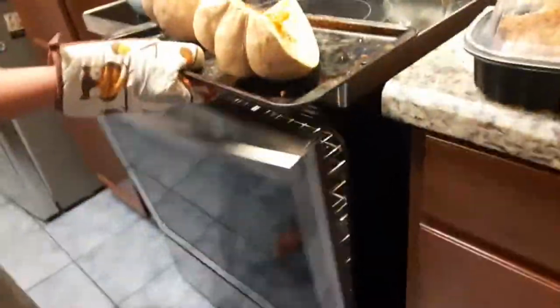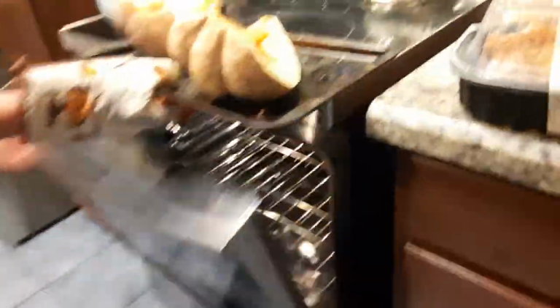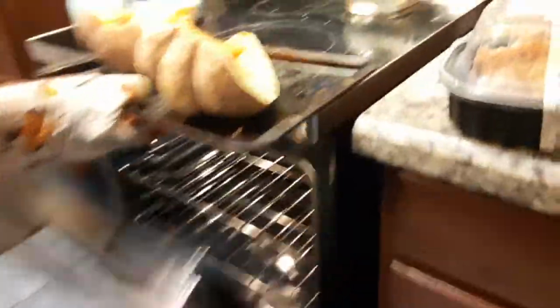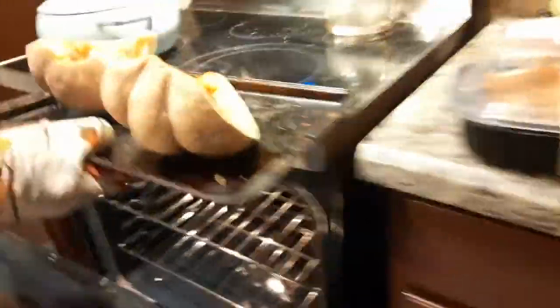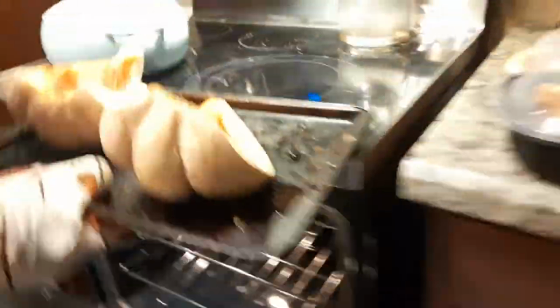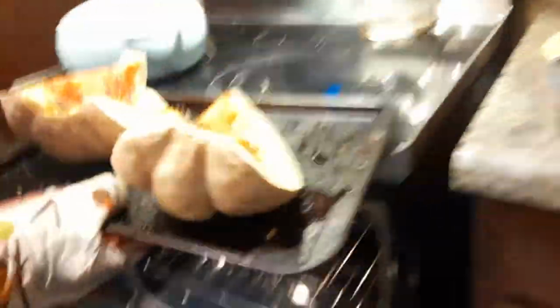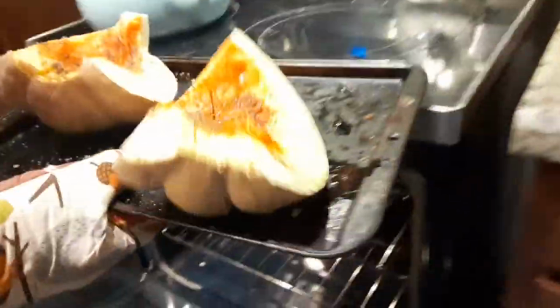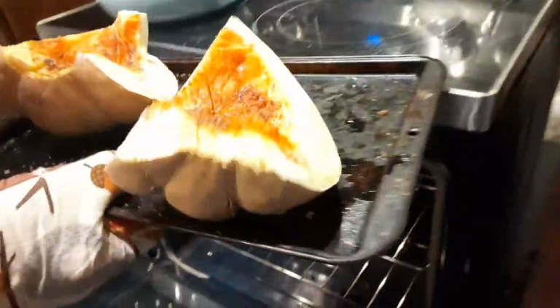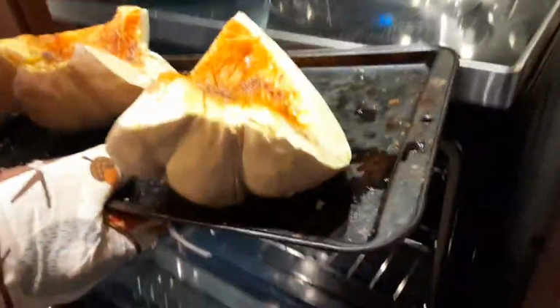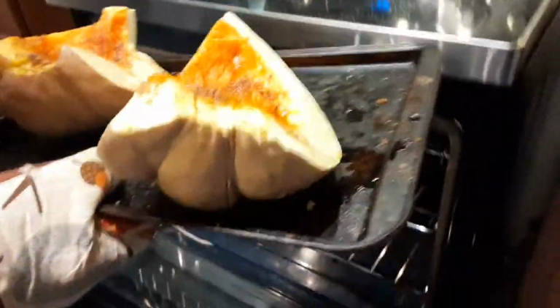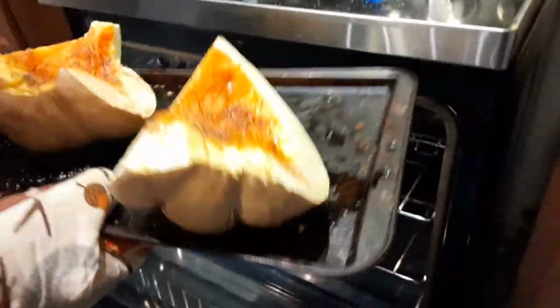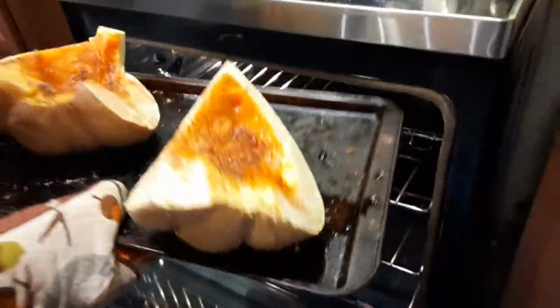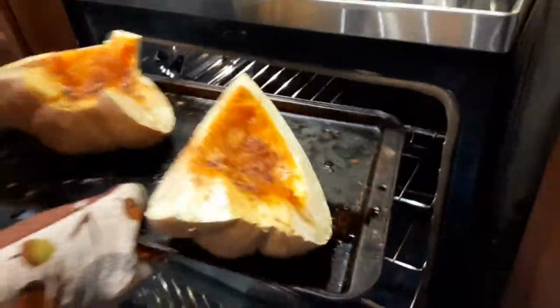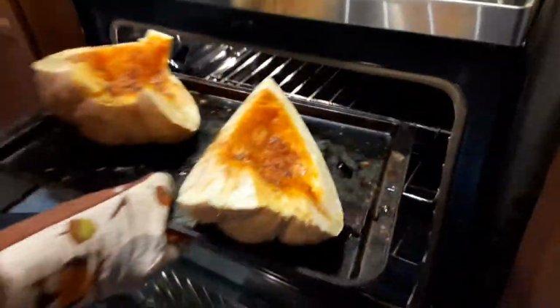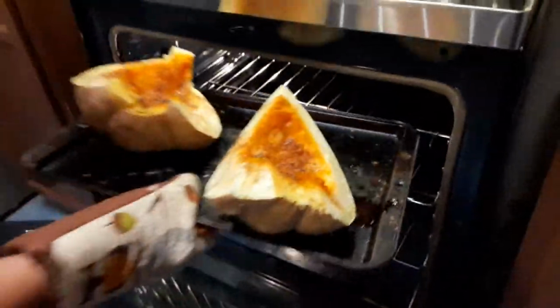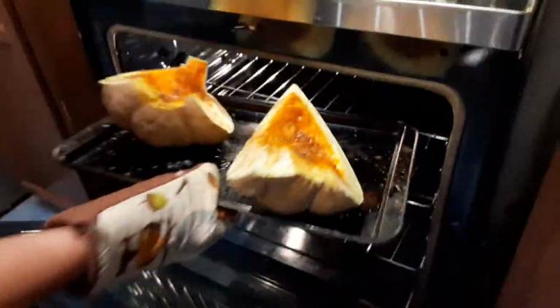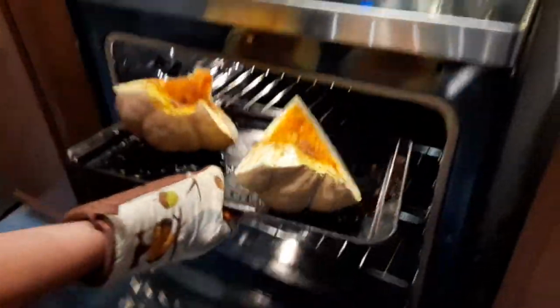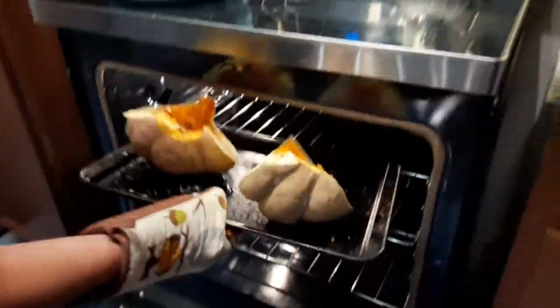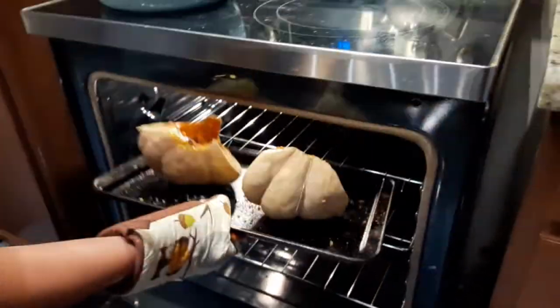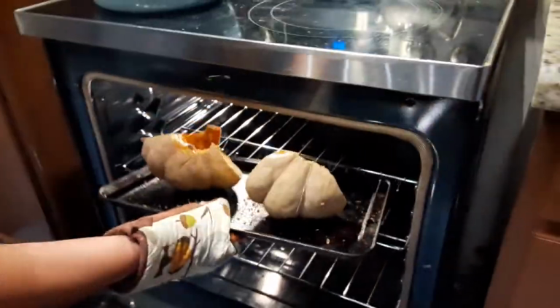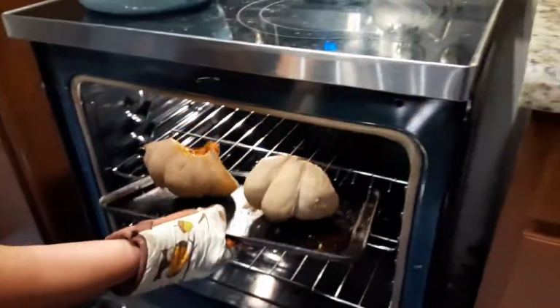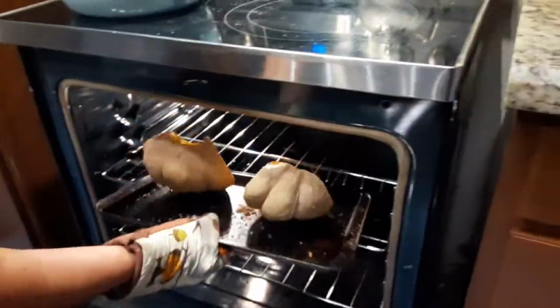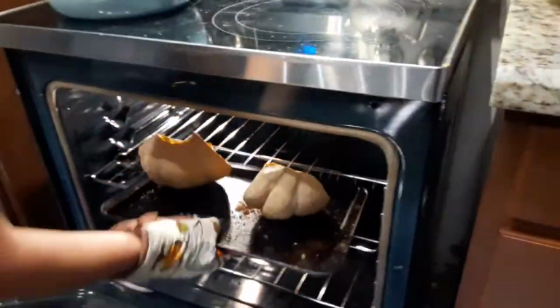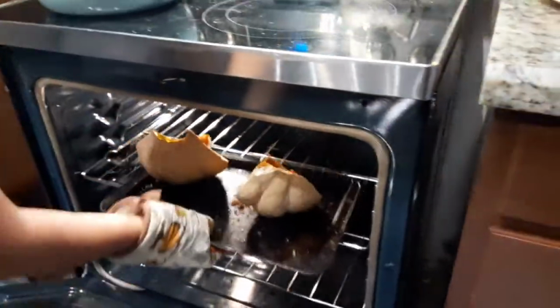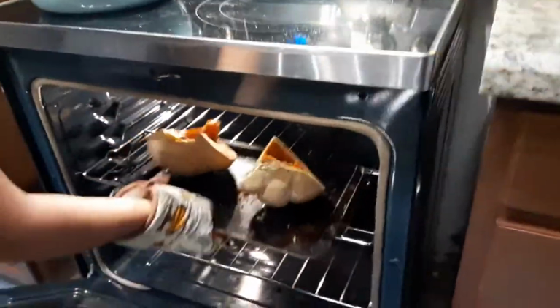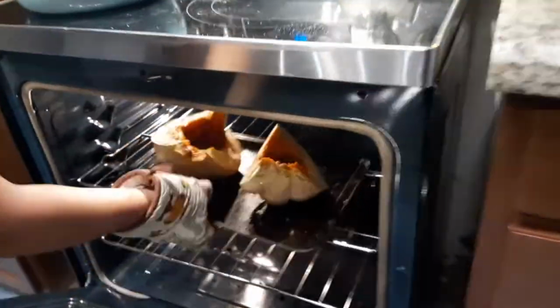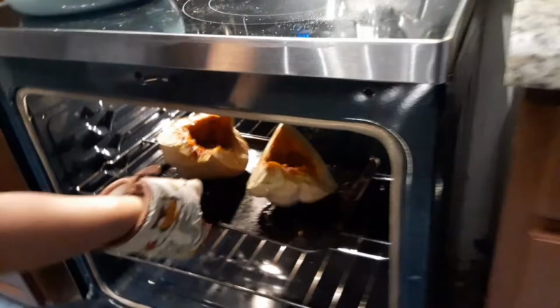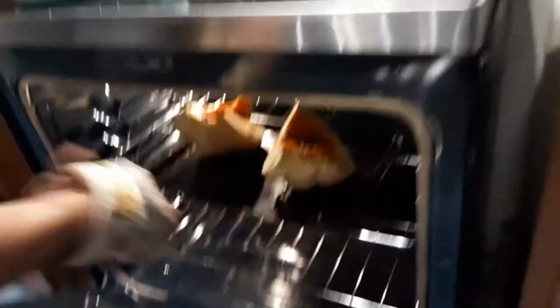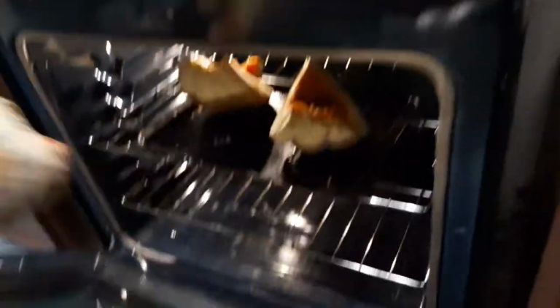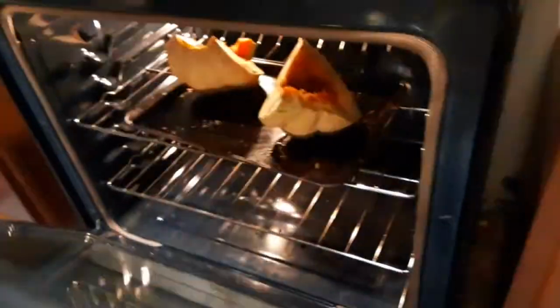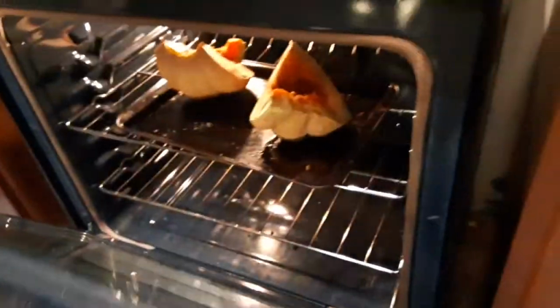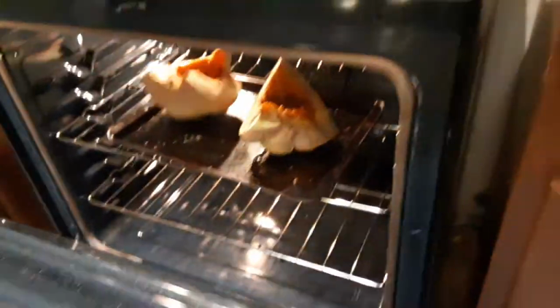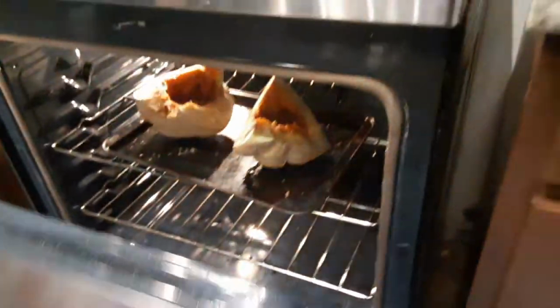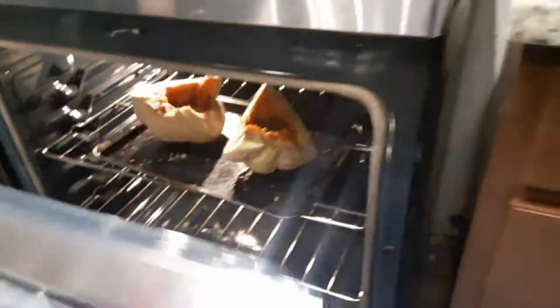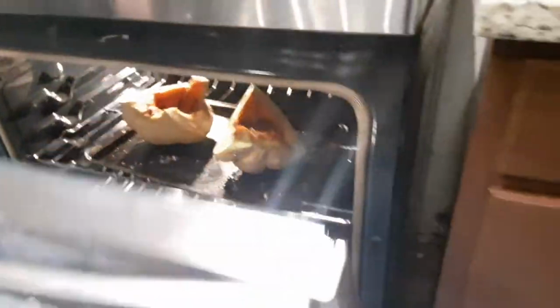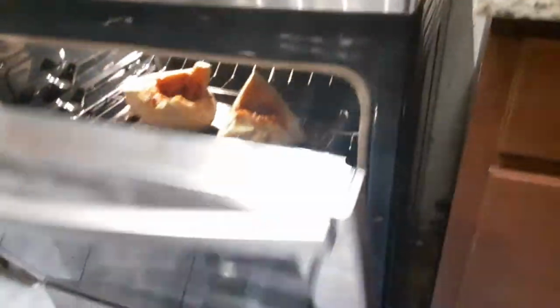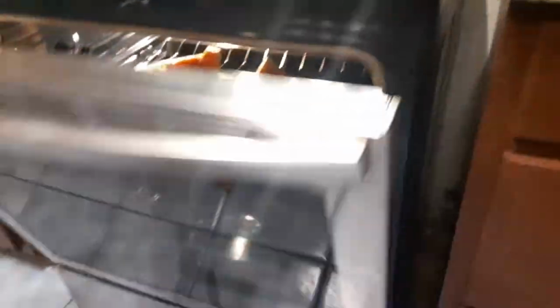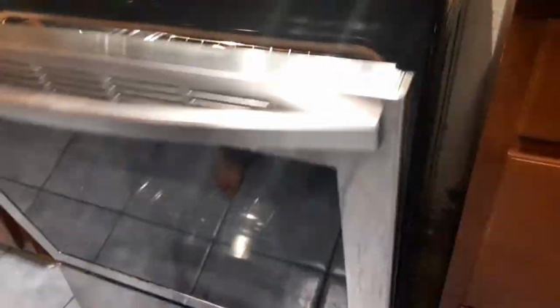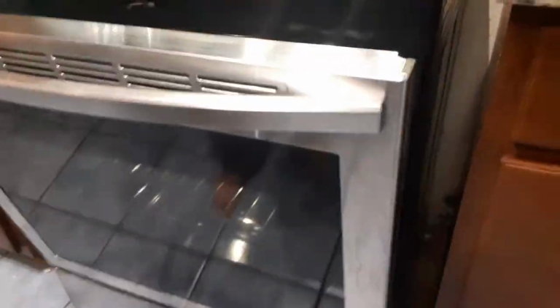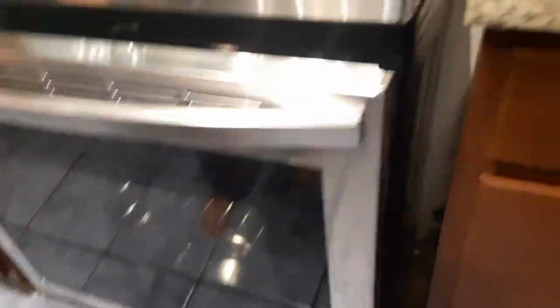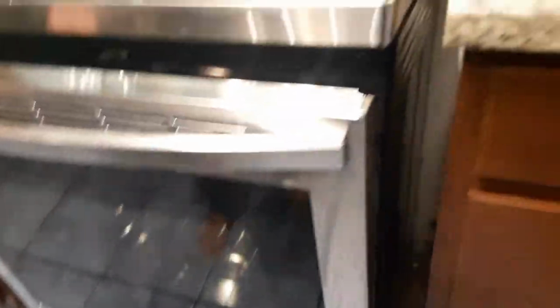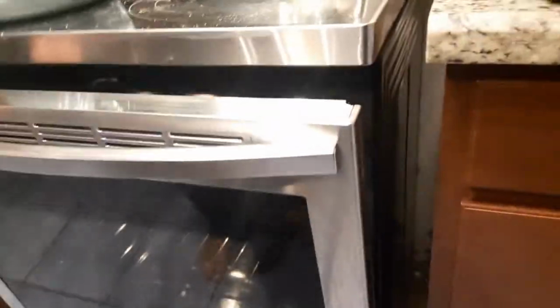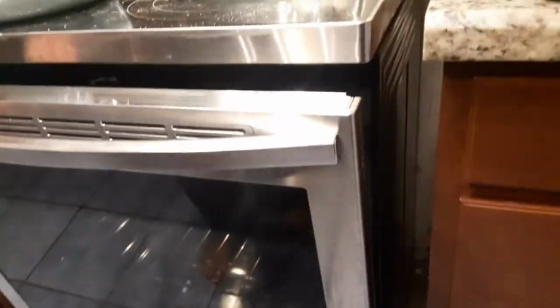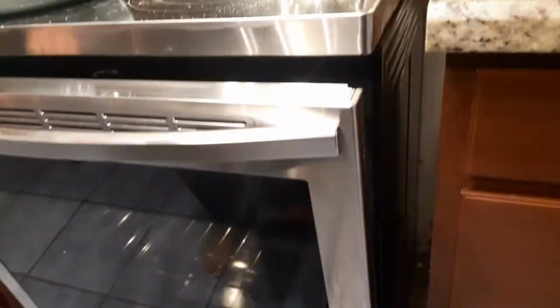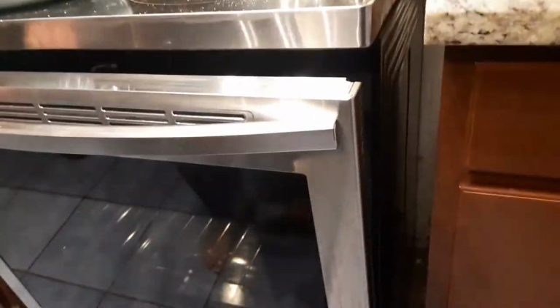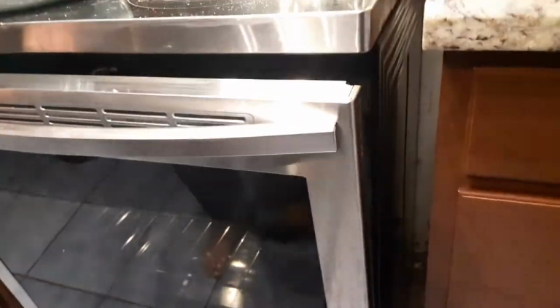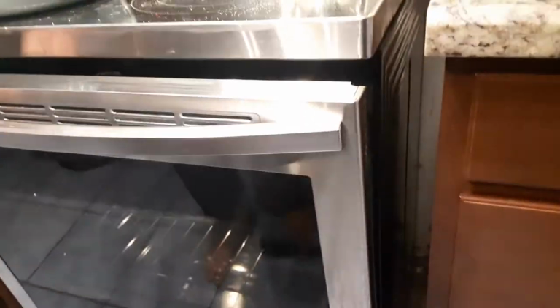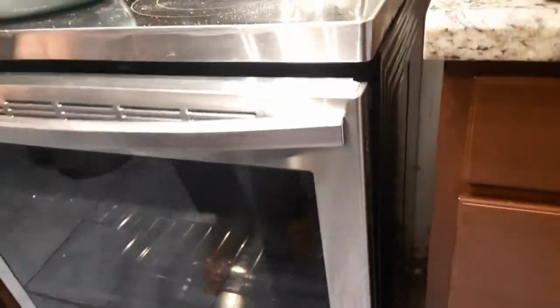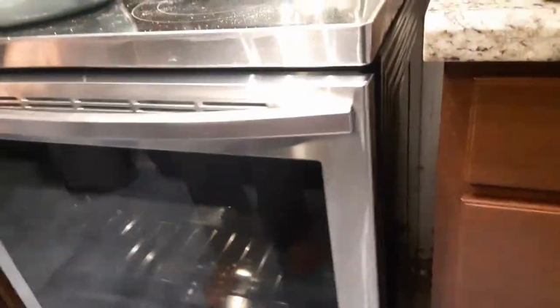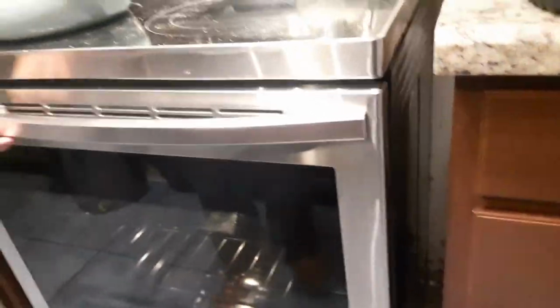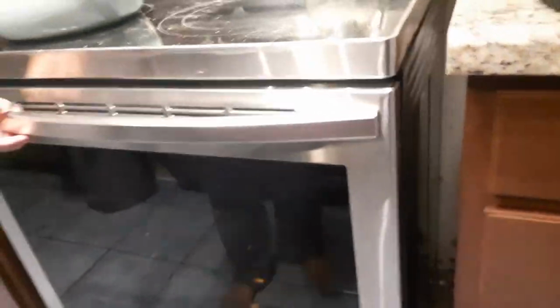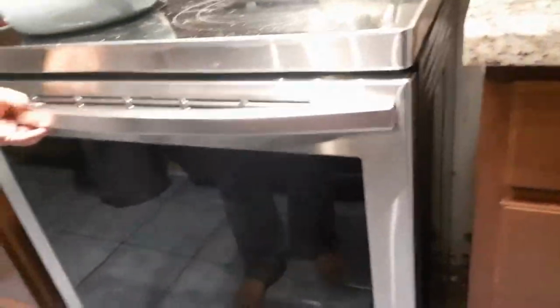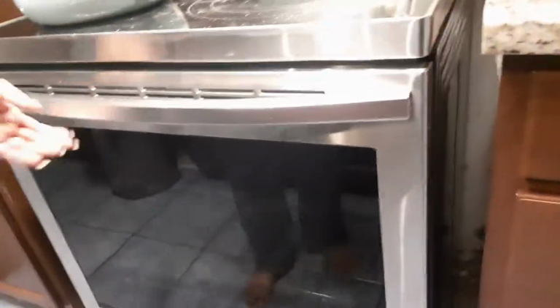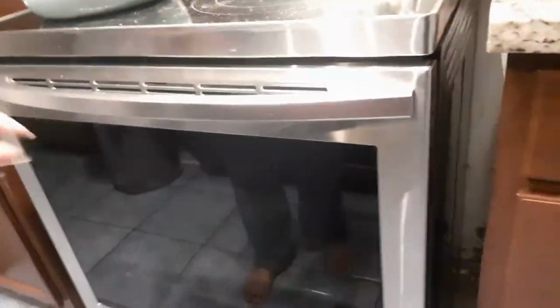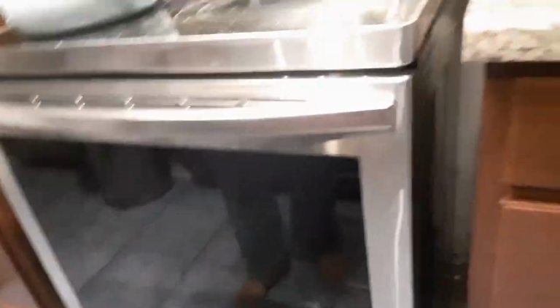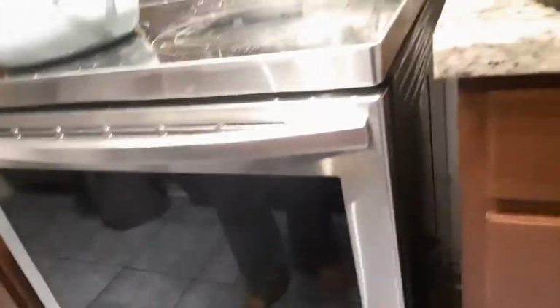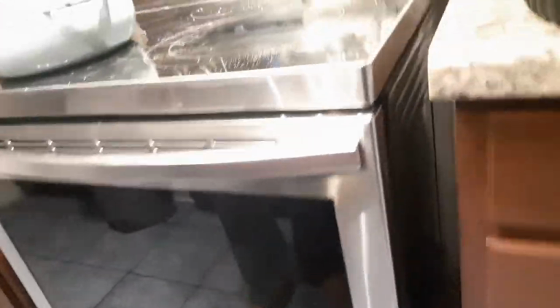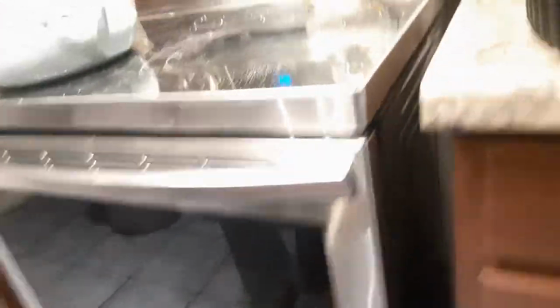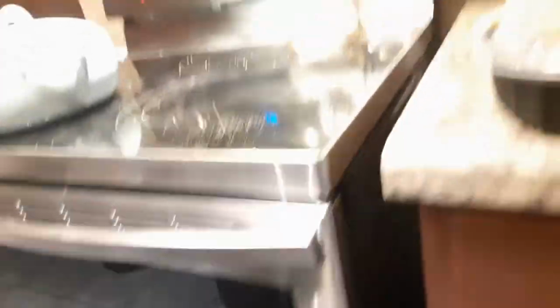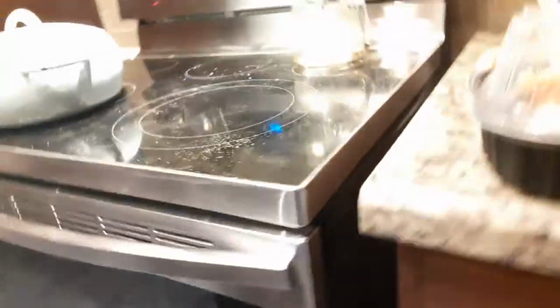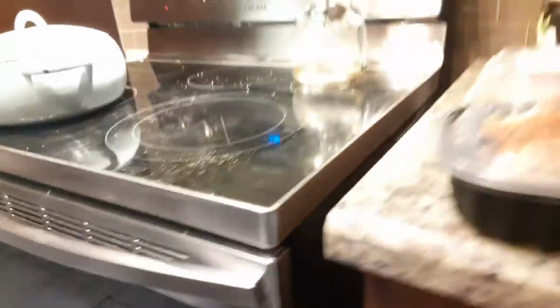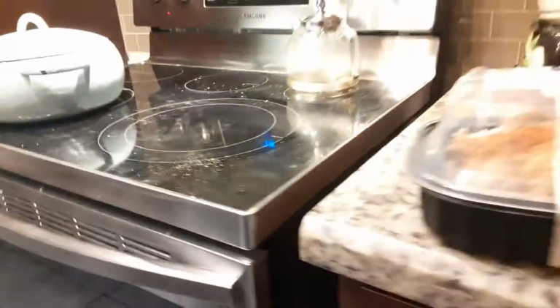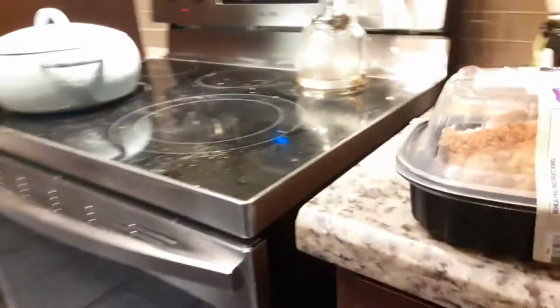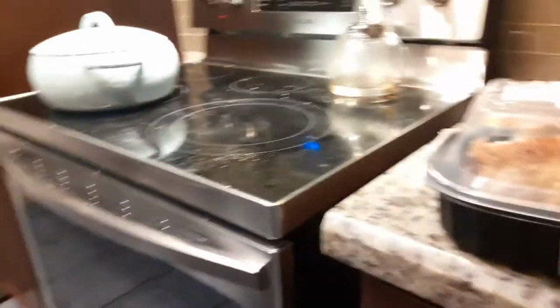You're going to want to have it in here from 15 to 20 minutes, and when it comes out it's going to be nice and golden brown.